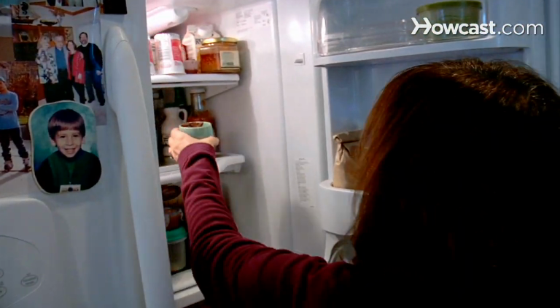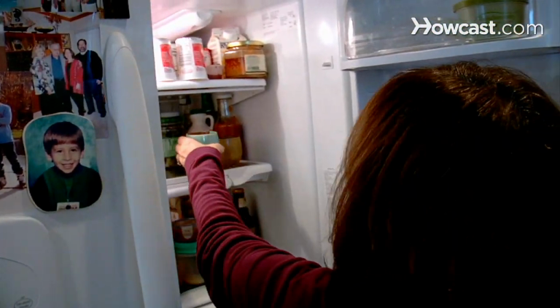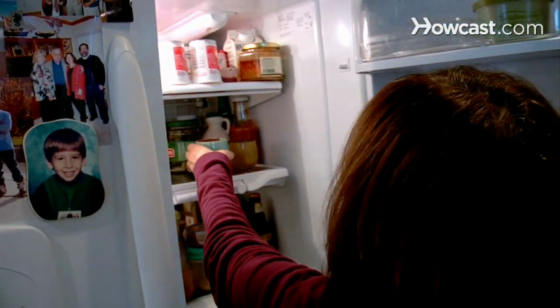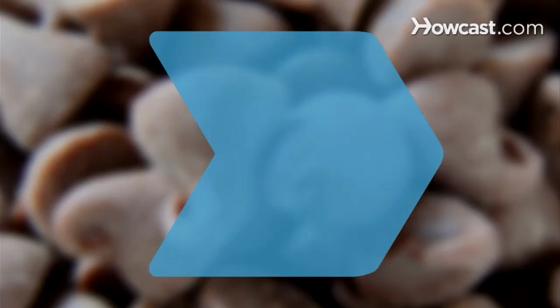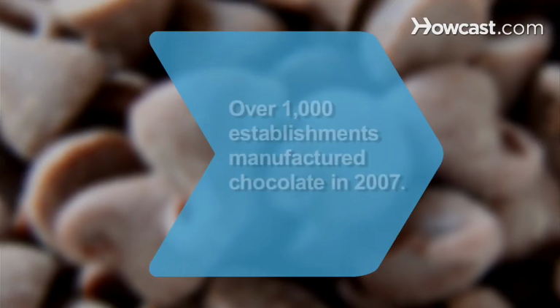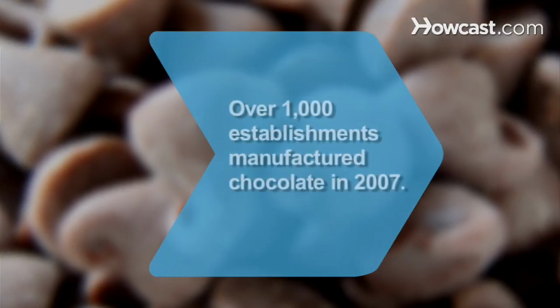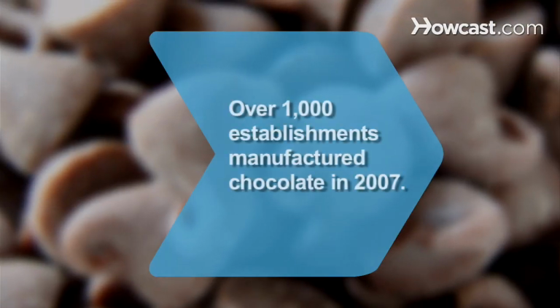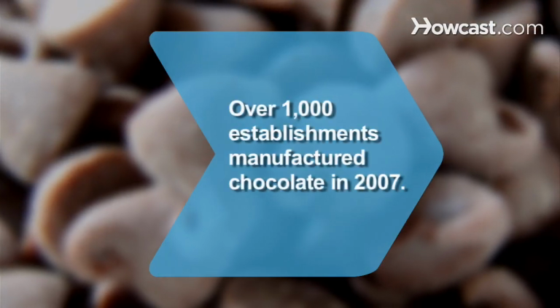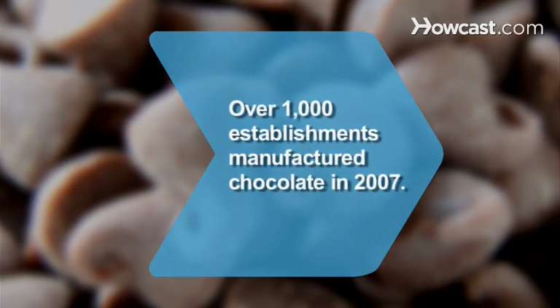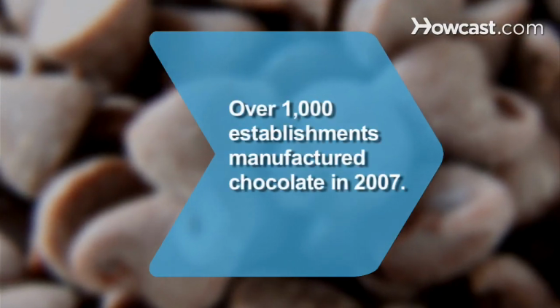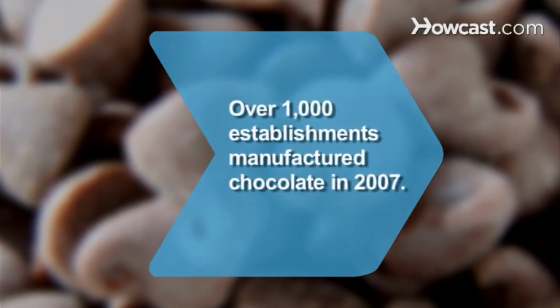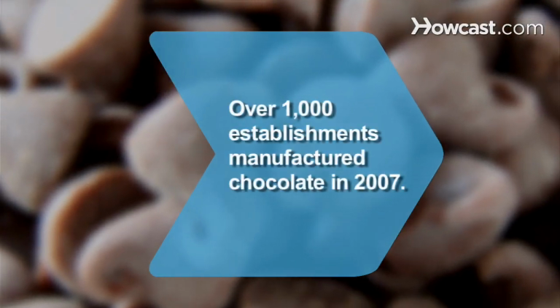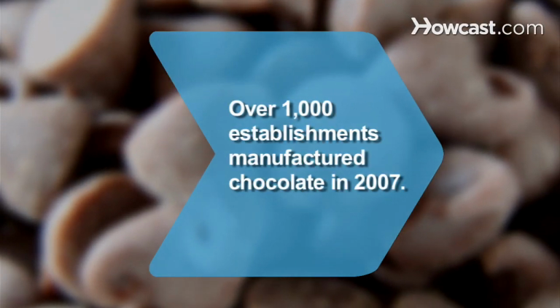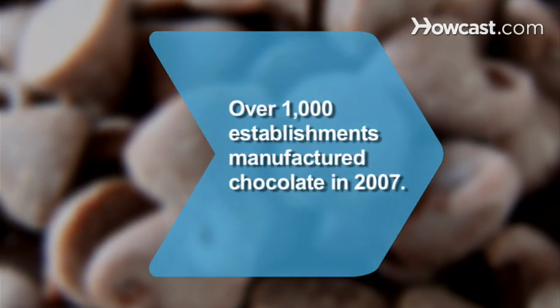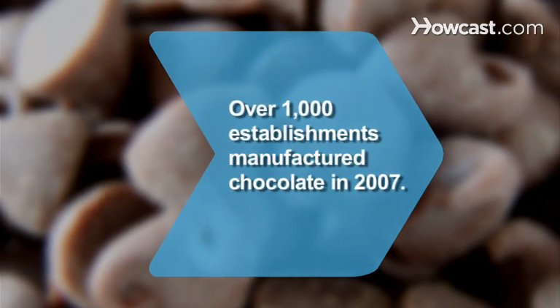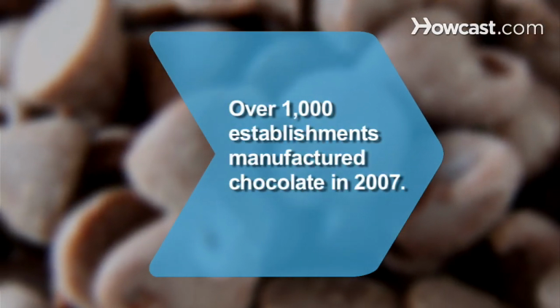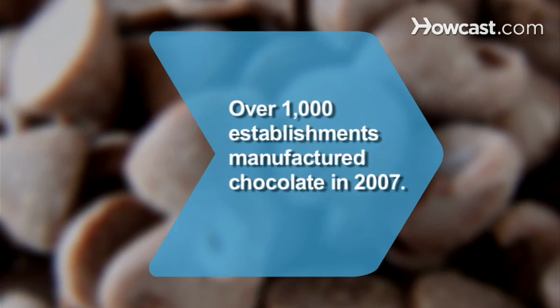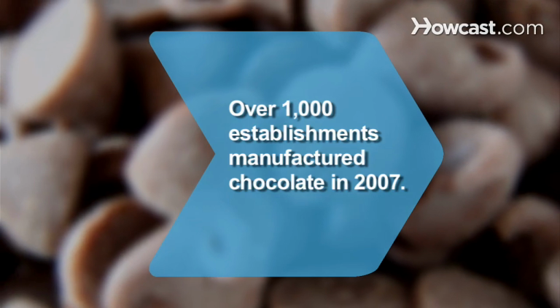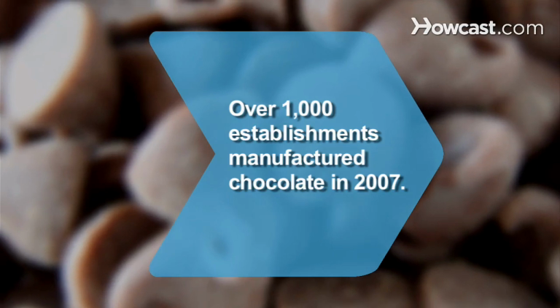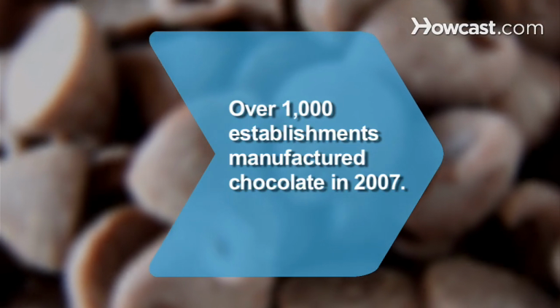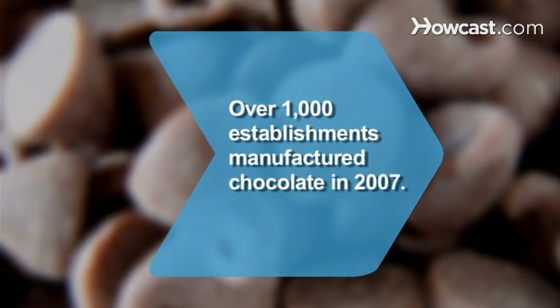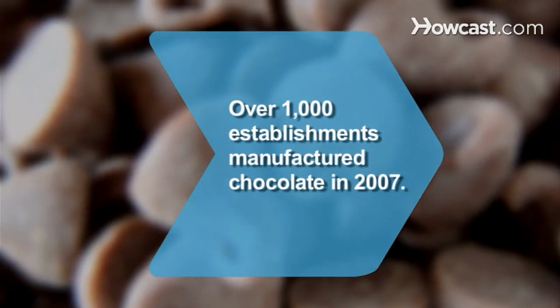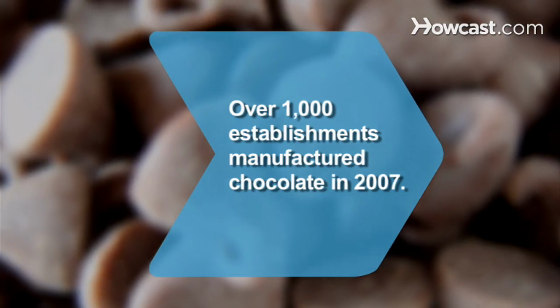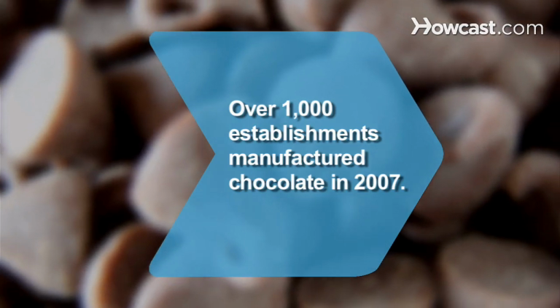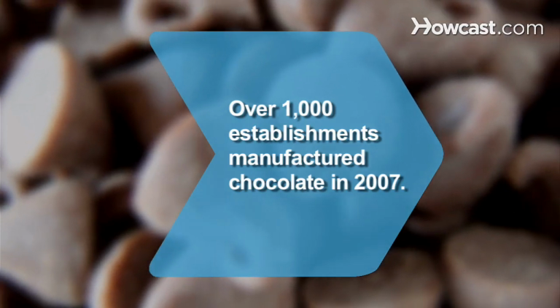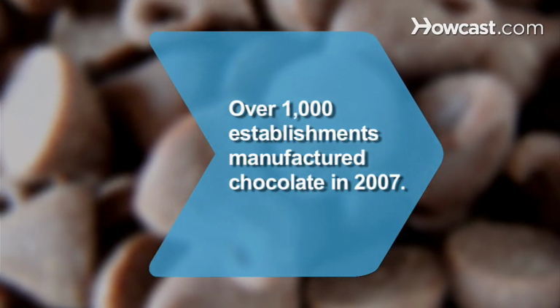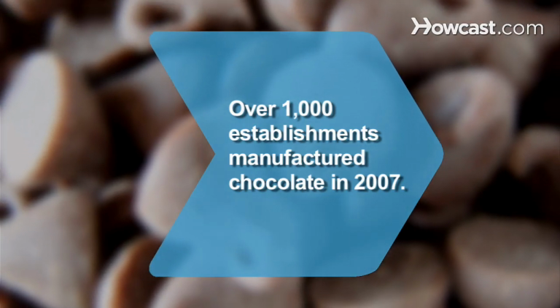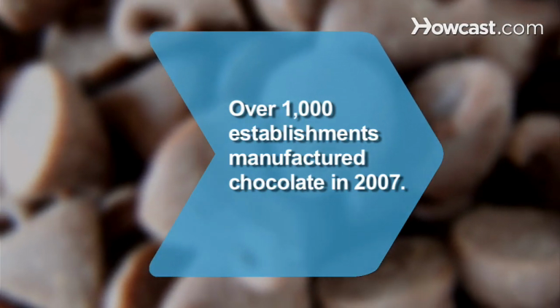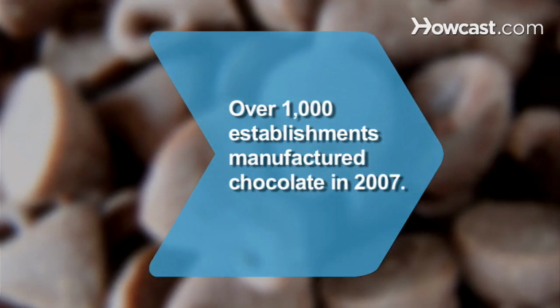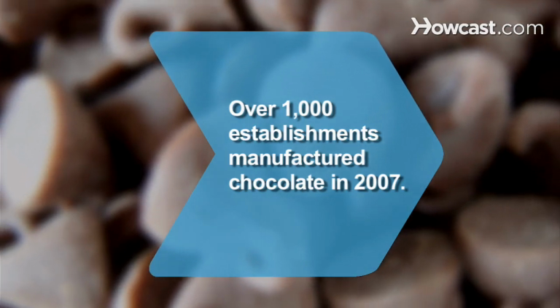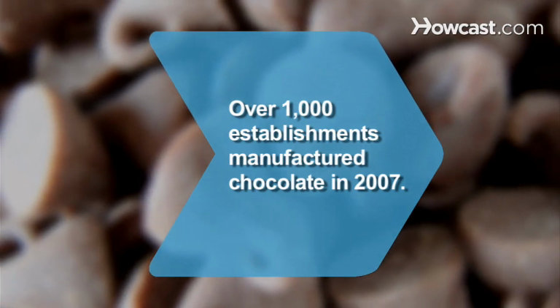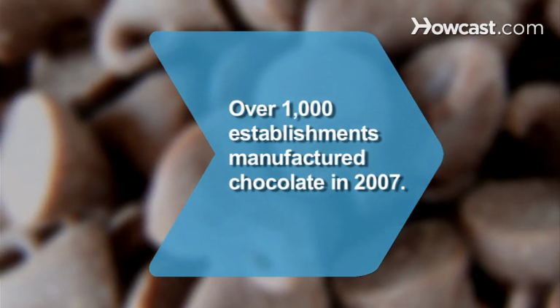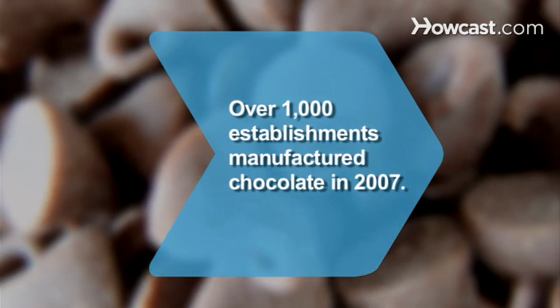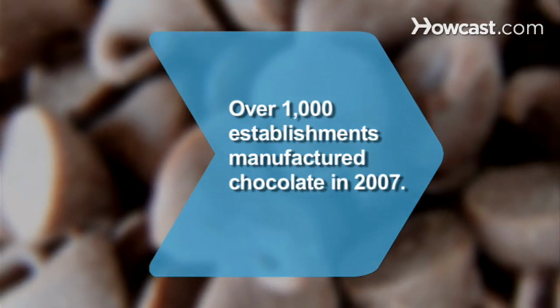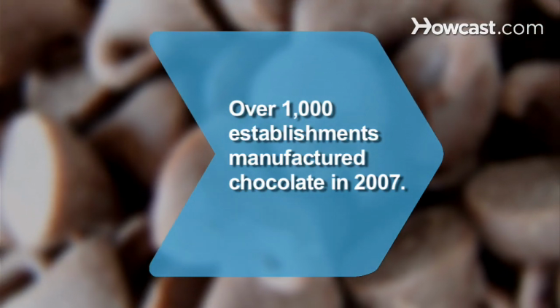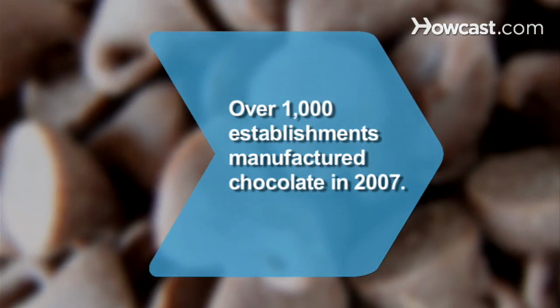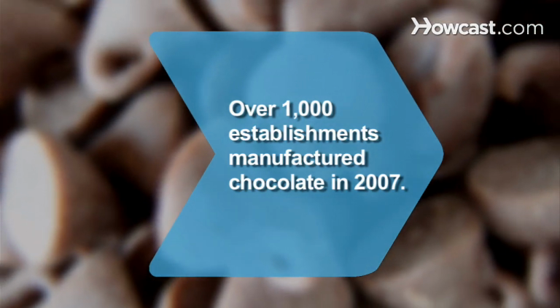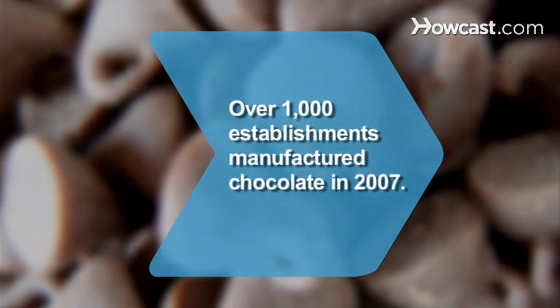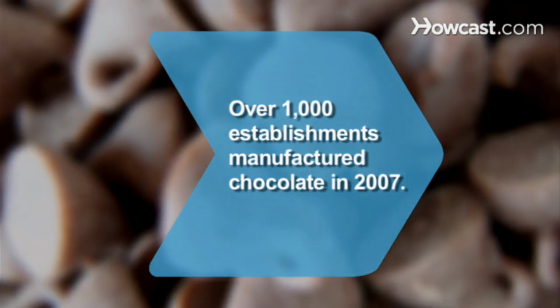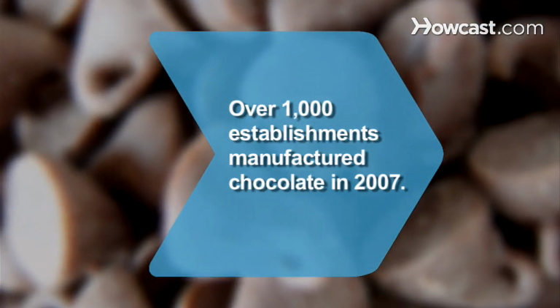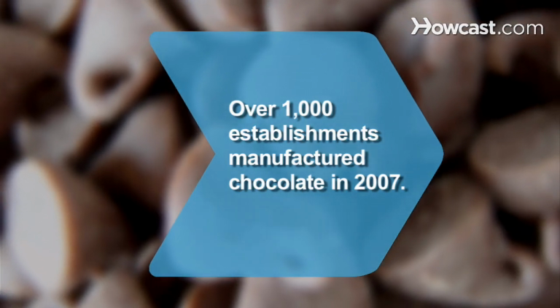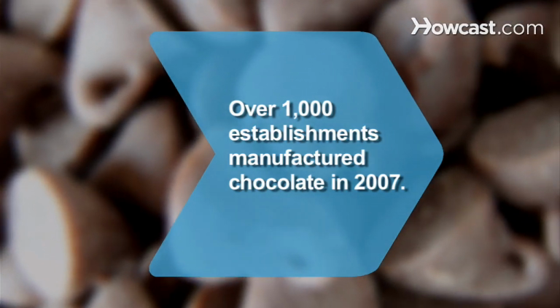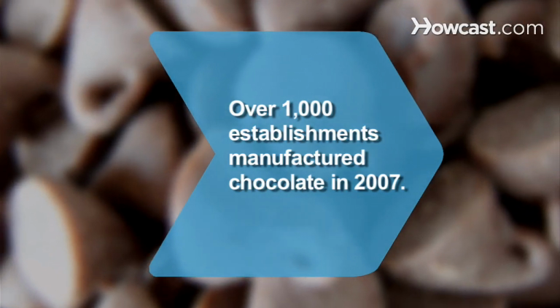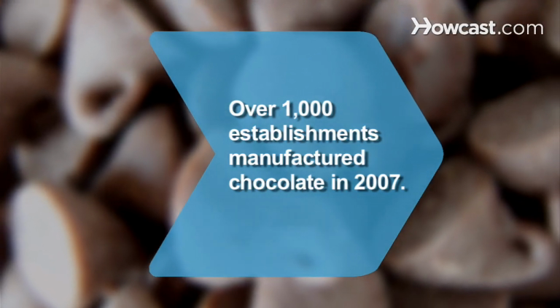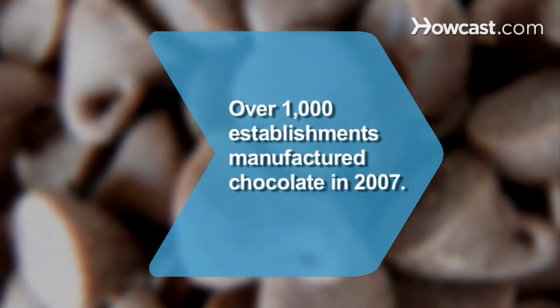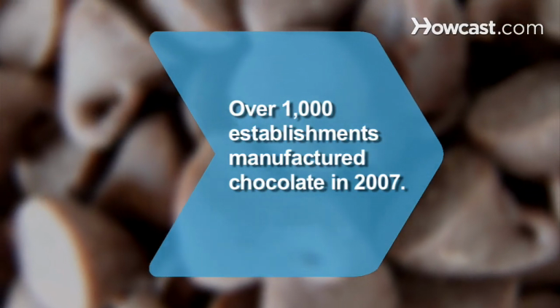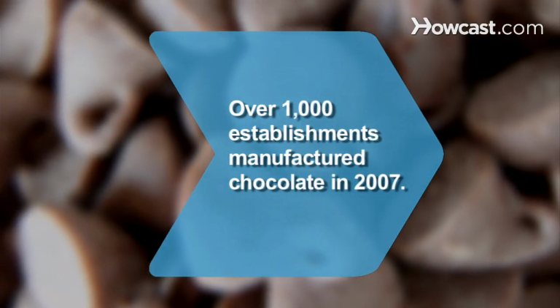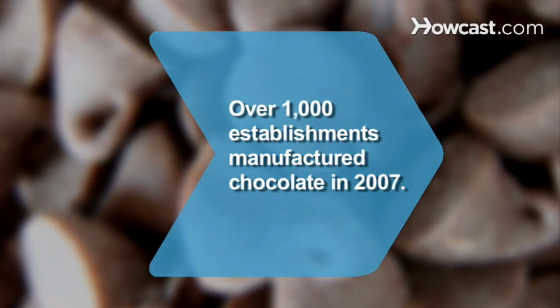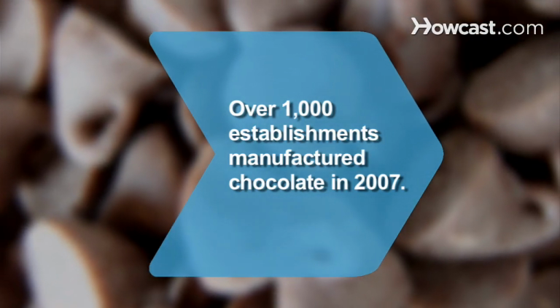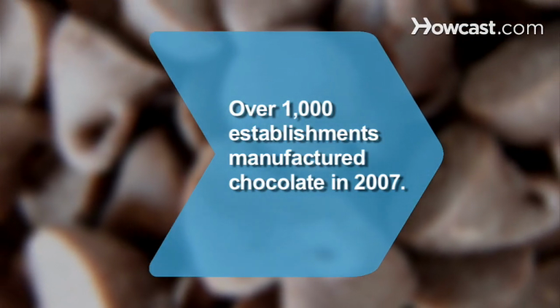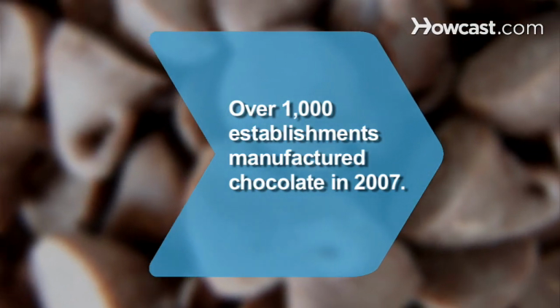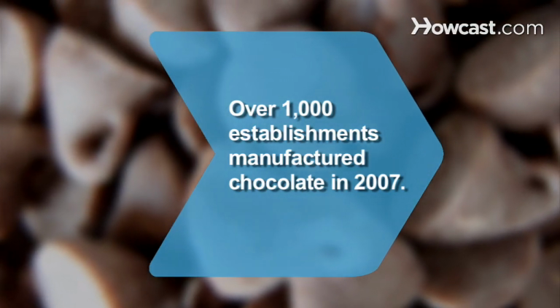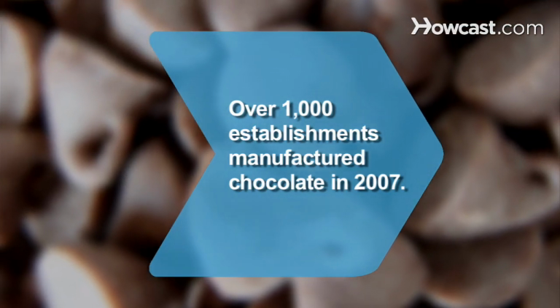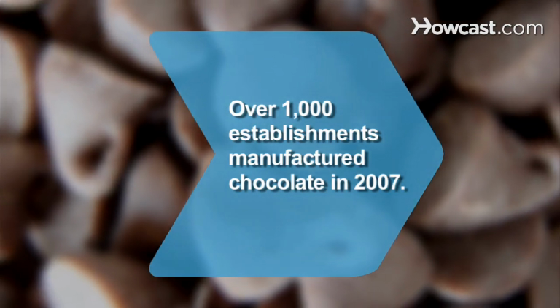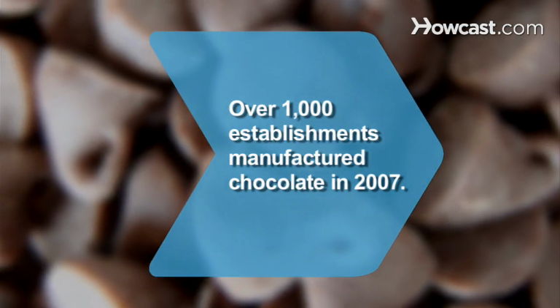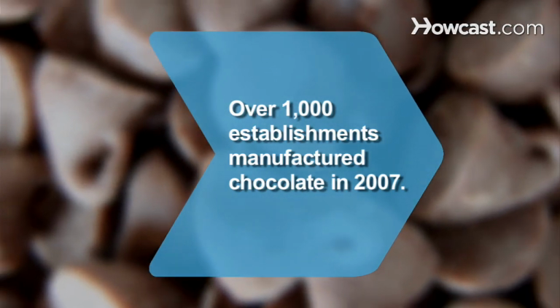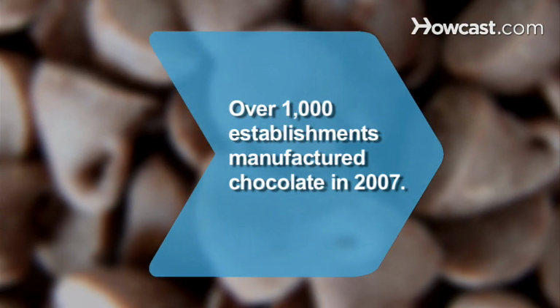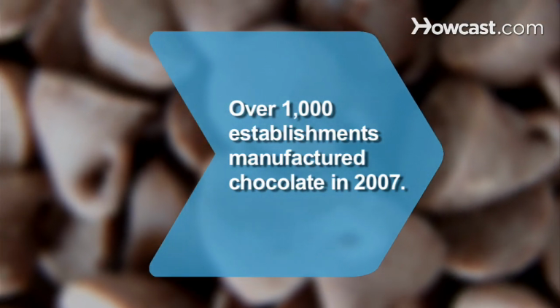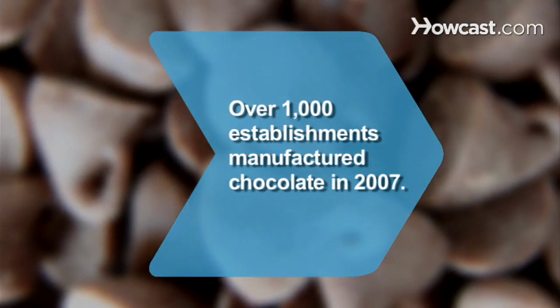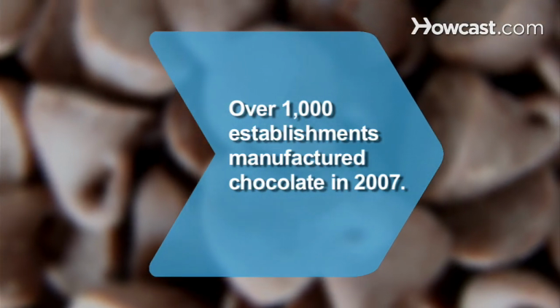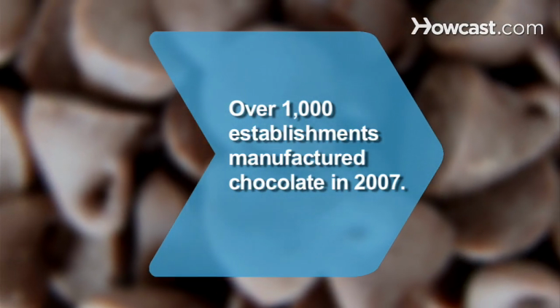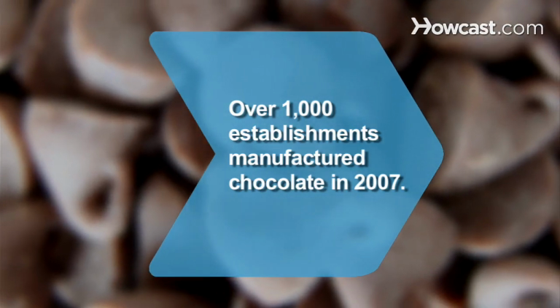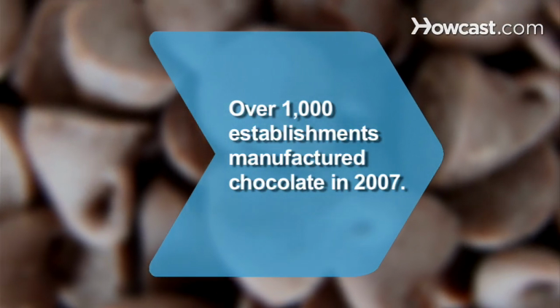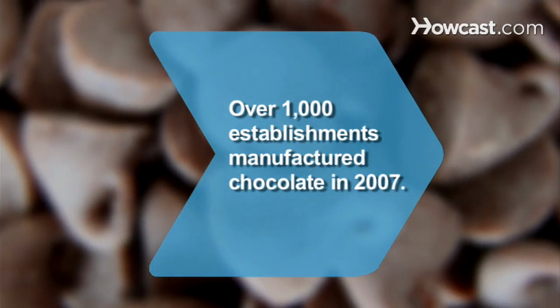Did you know? According to census information, 1,233 establishments manufactured chocolate in 2007.